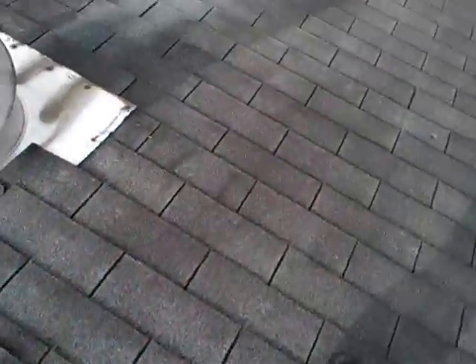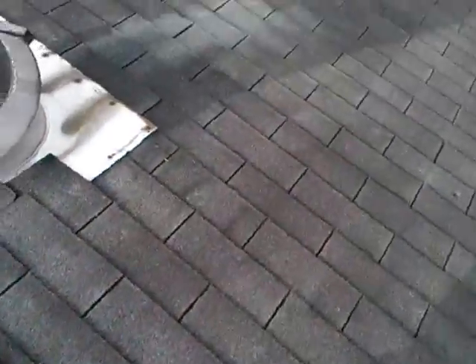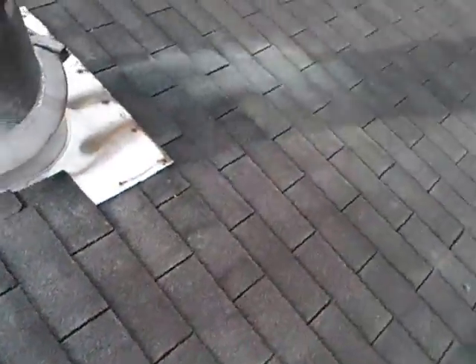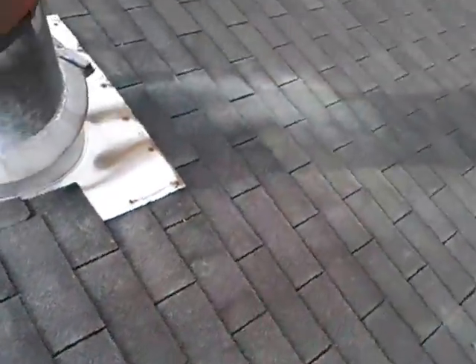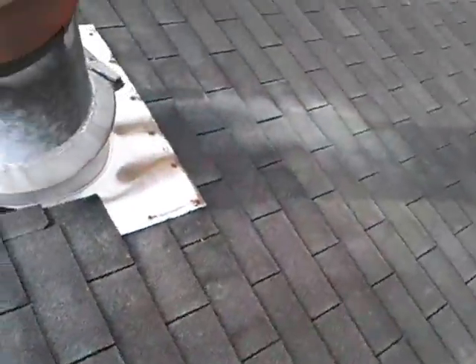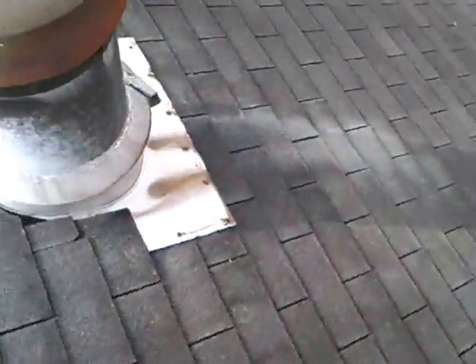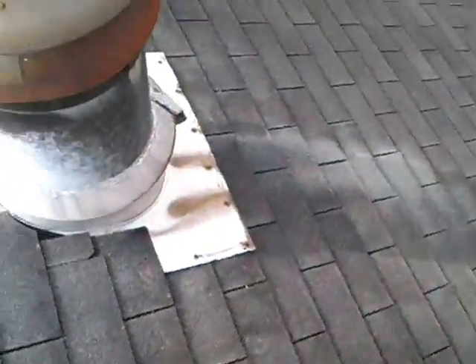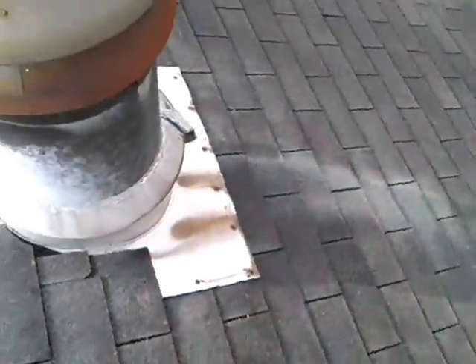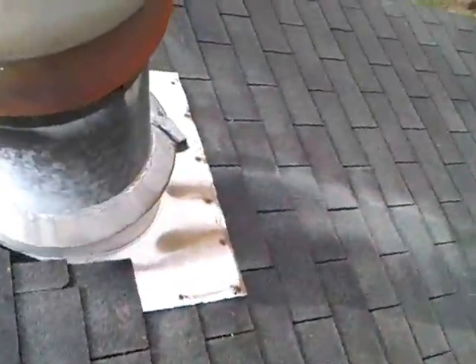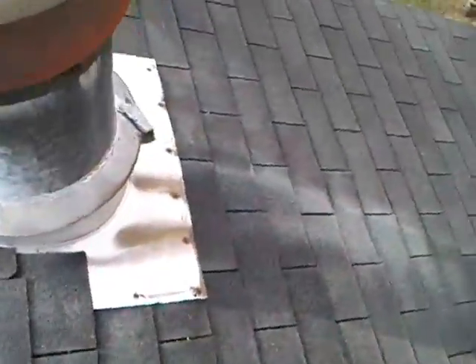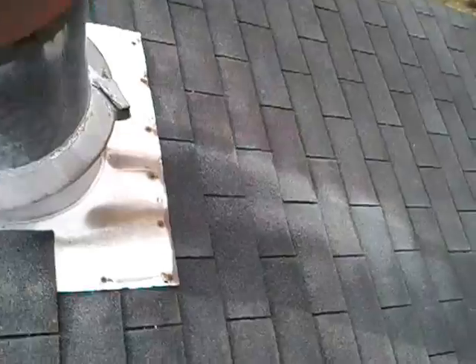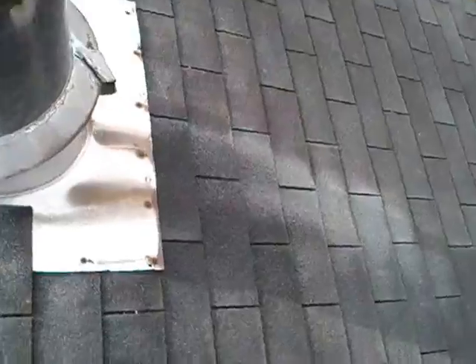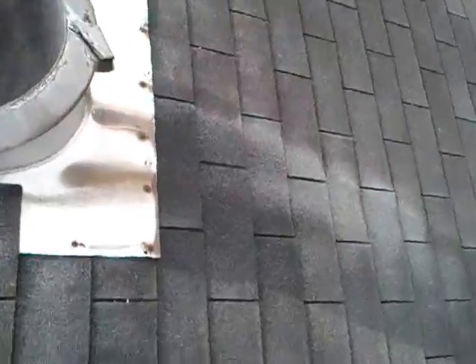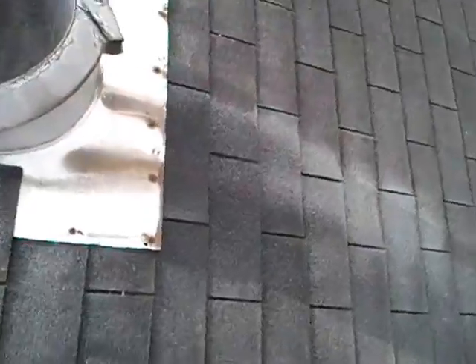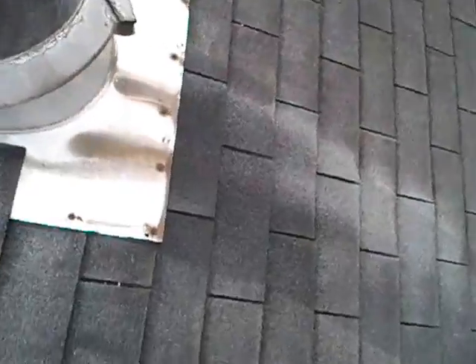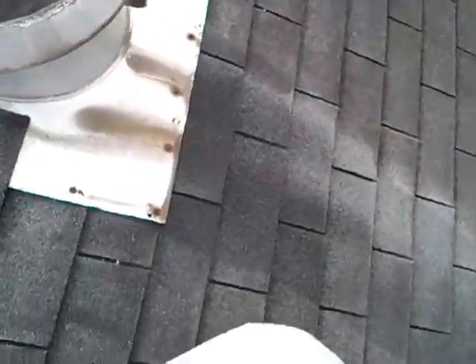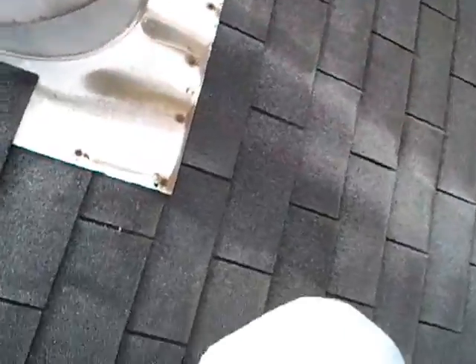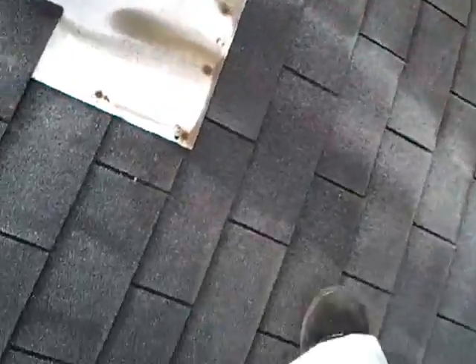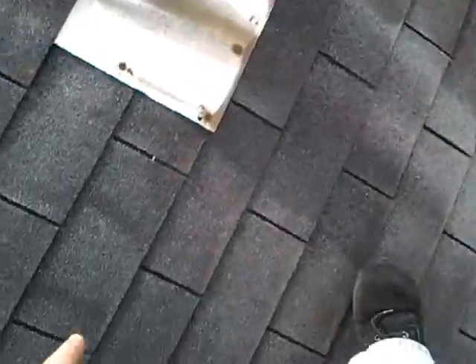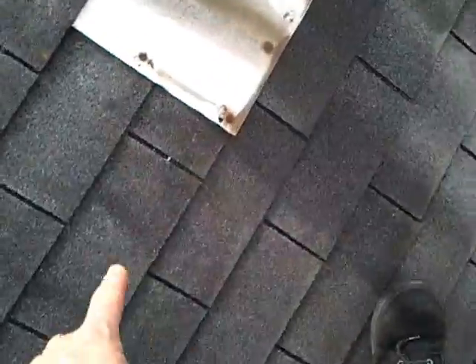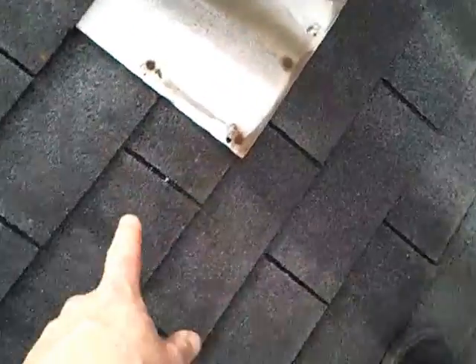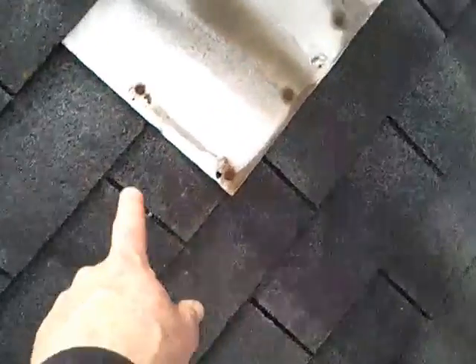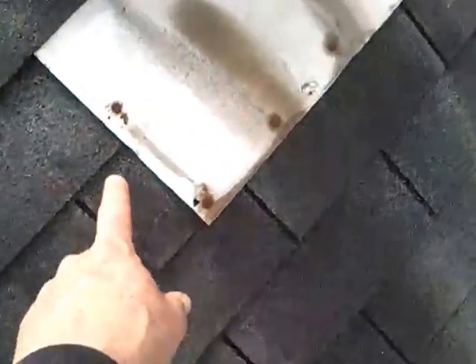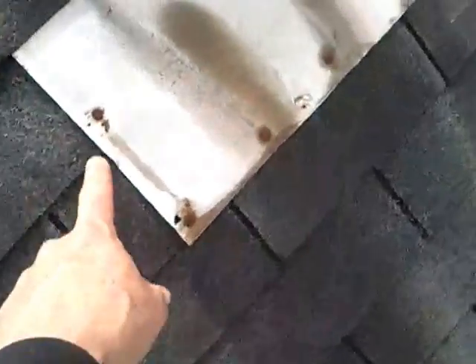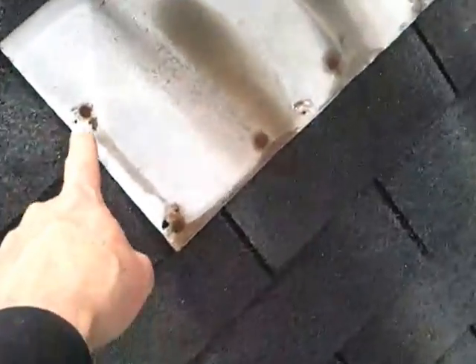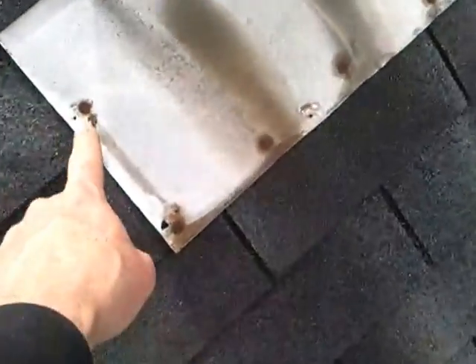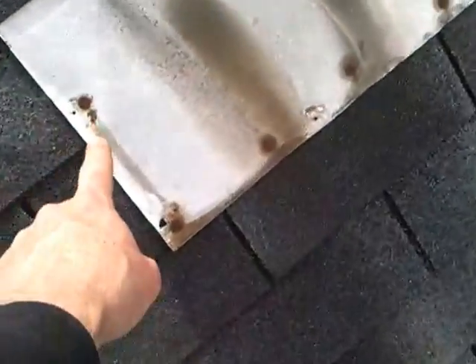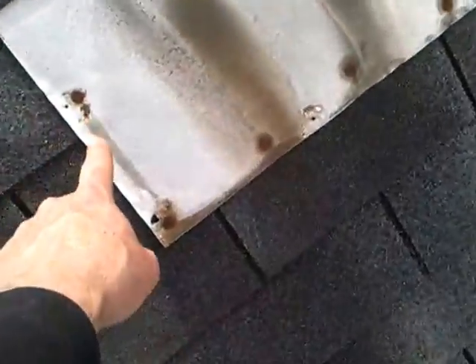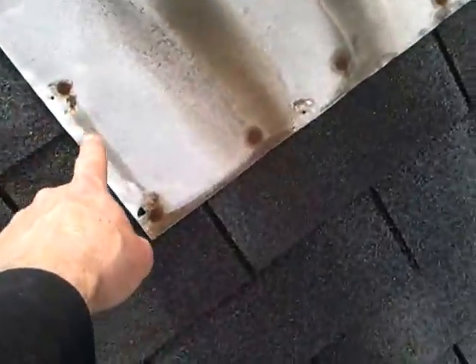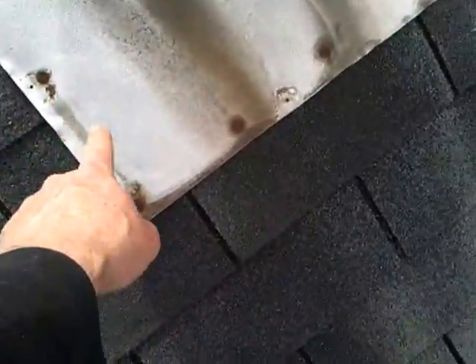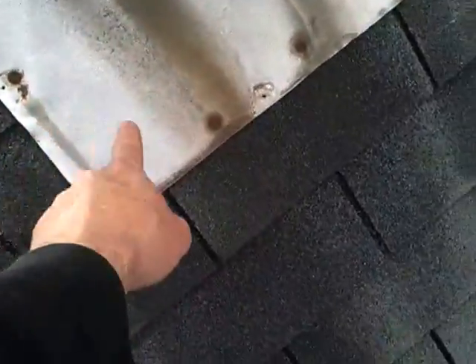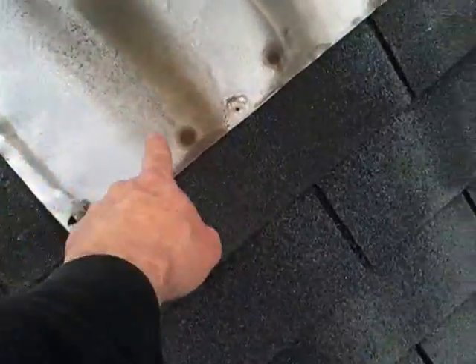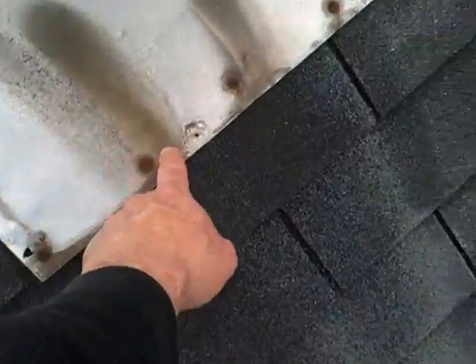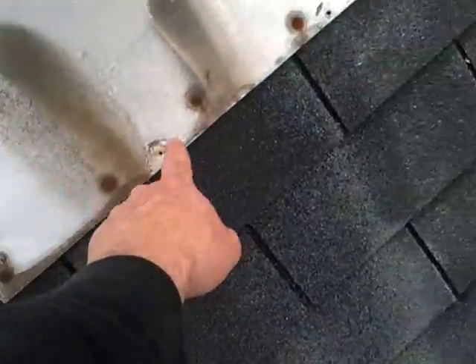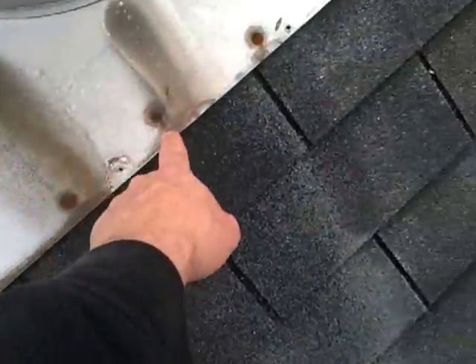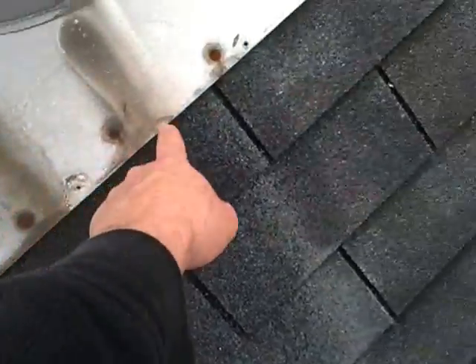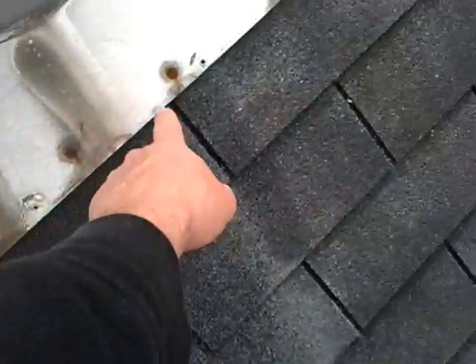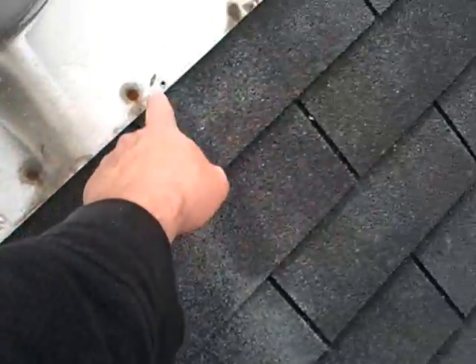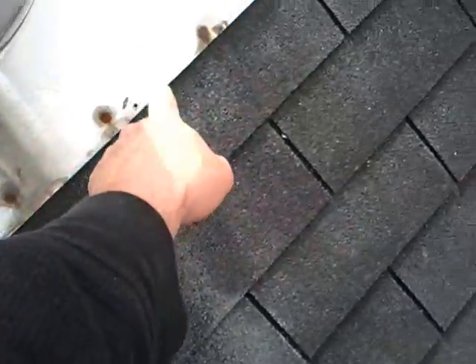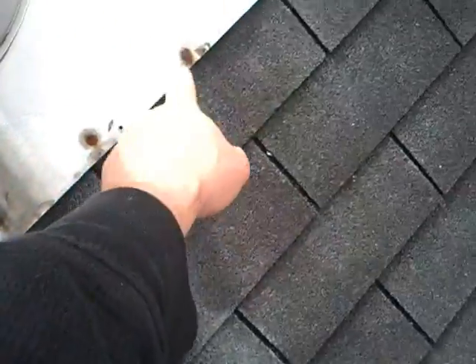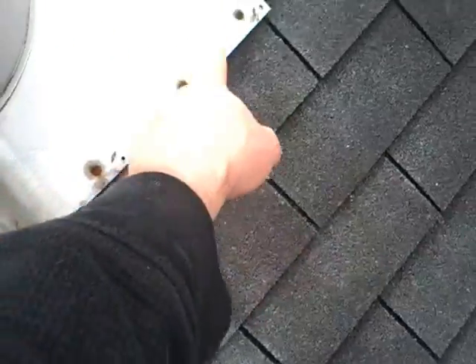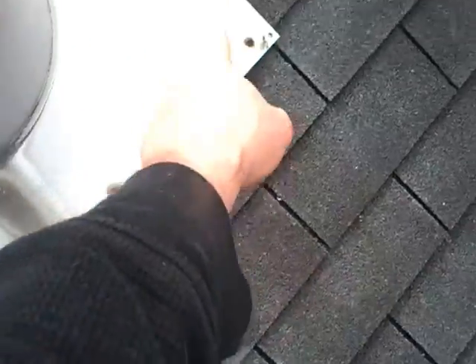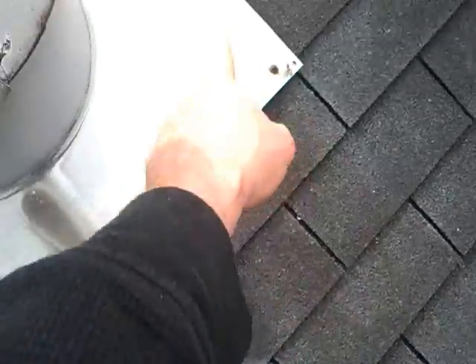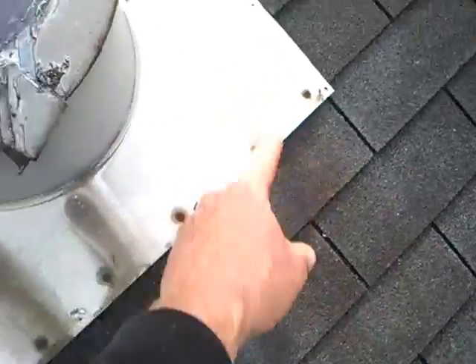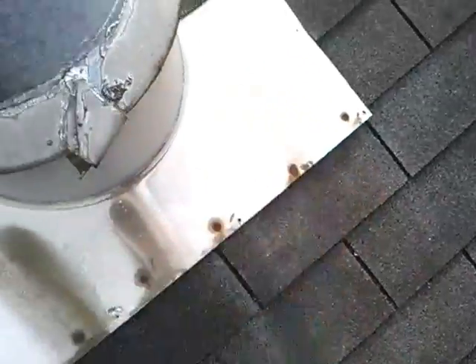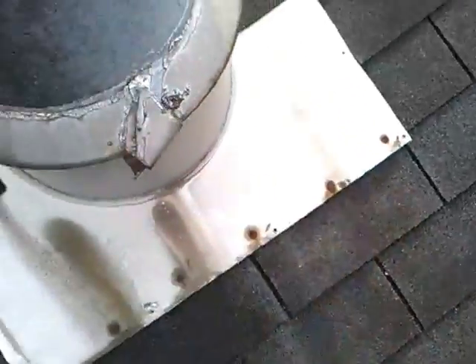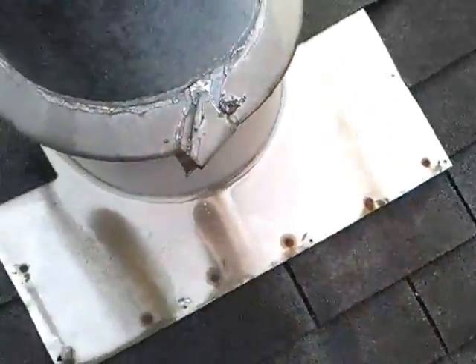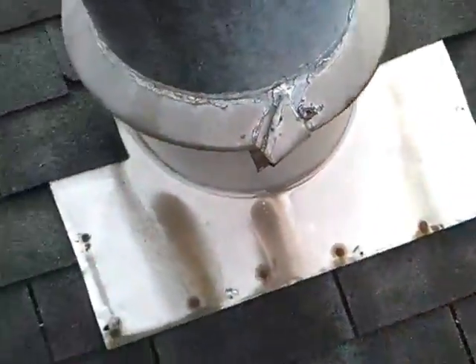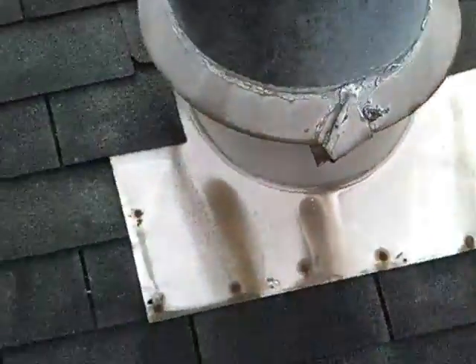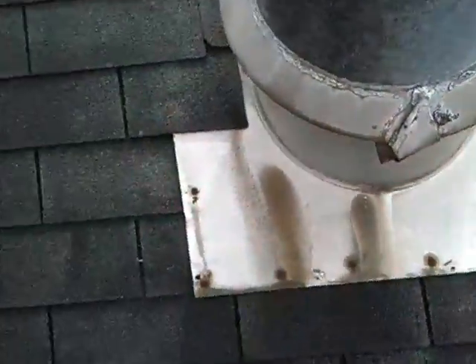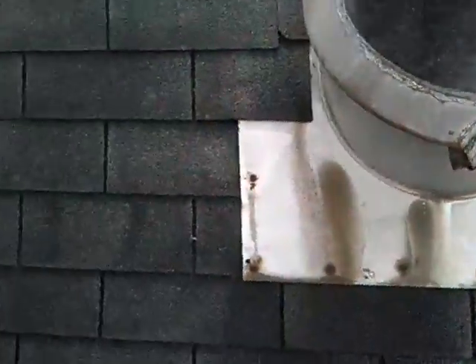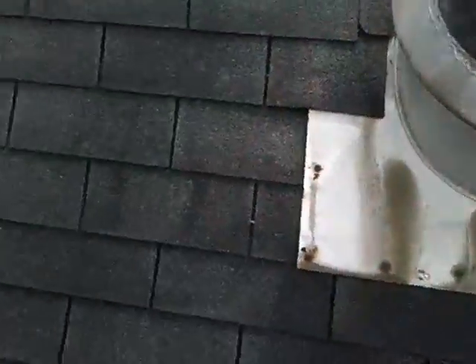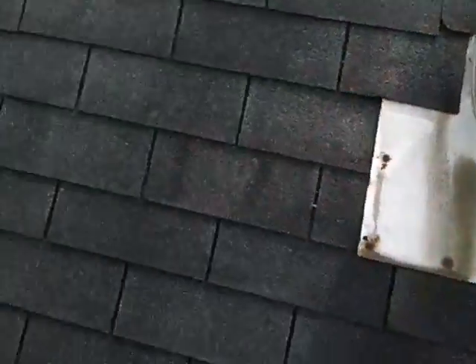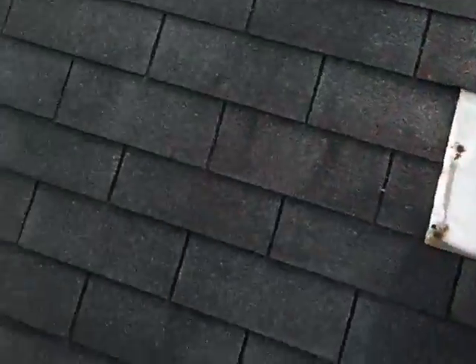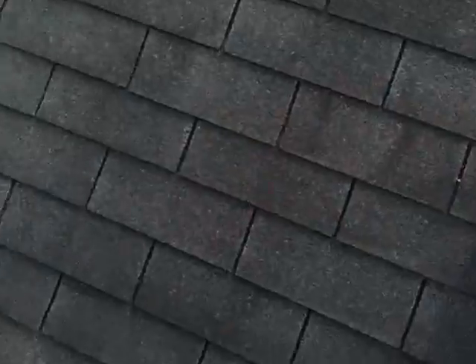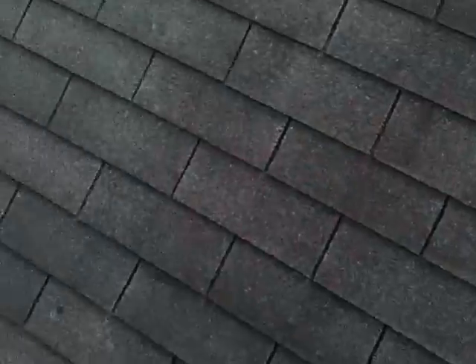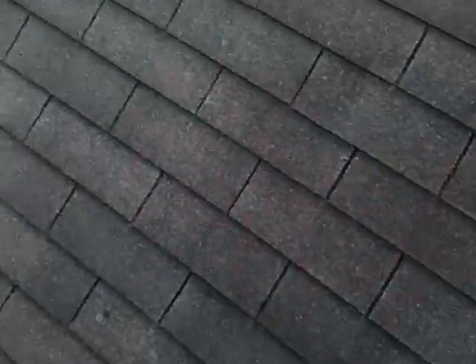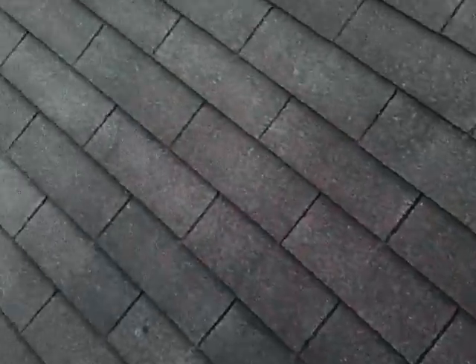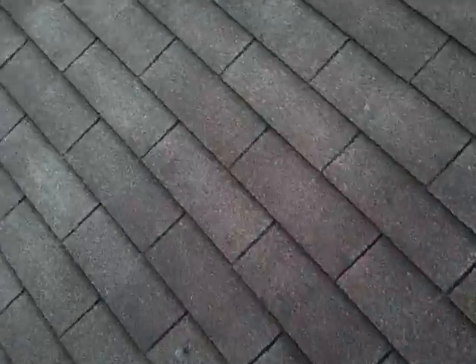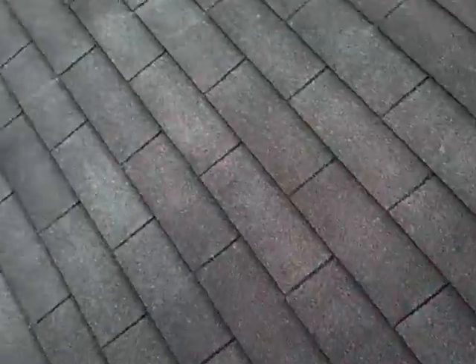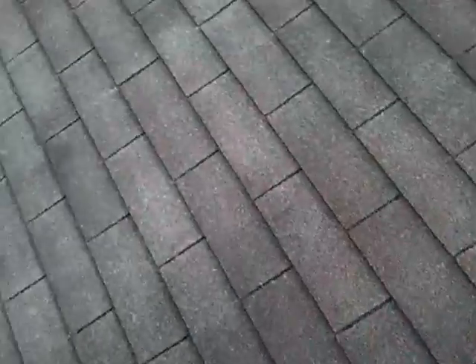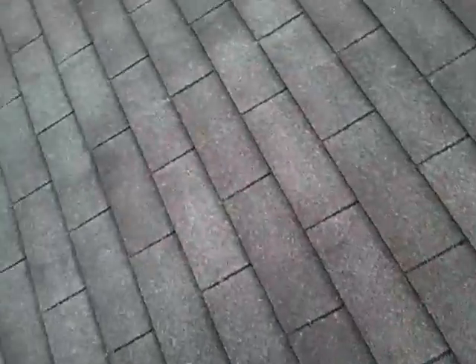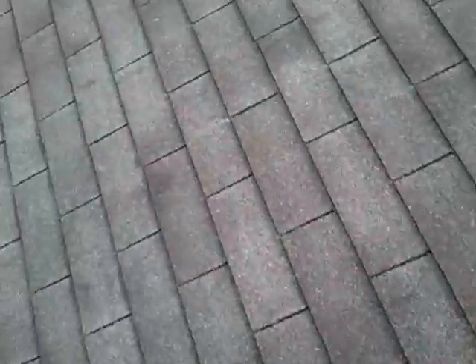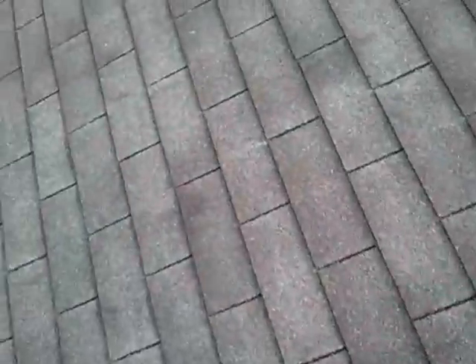Over here on this side, there's no silicone on any of the nail heads. That'll cause a leak there.